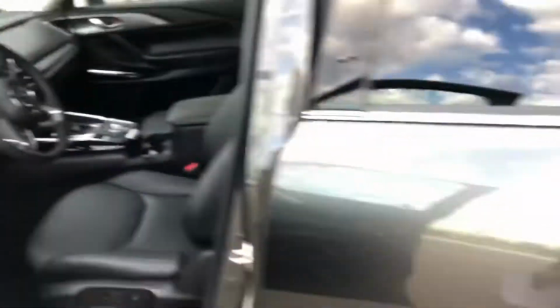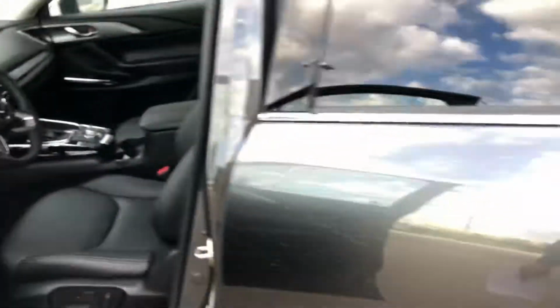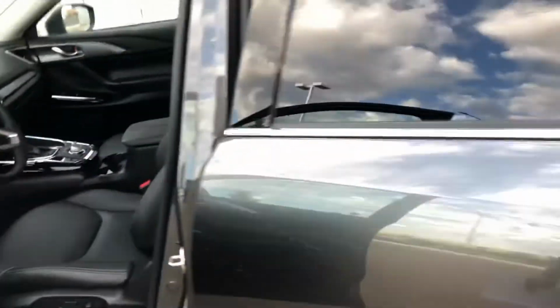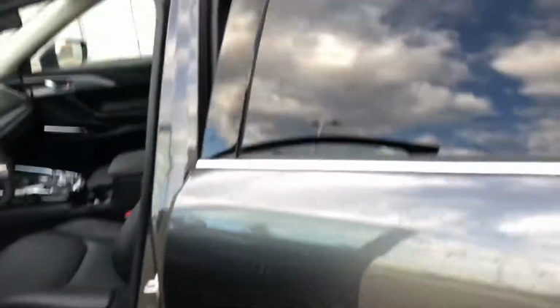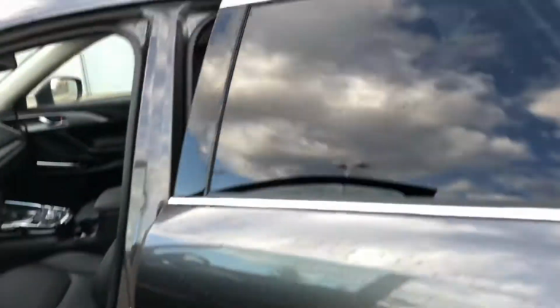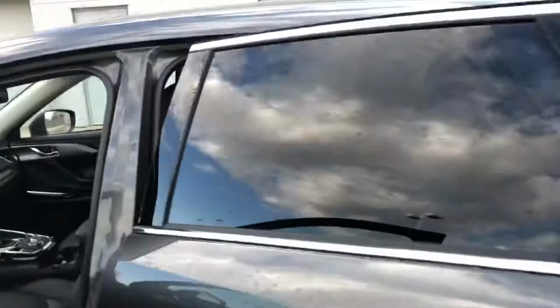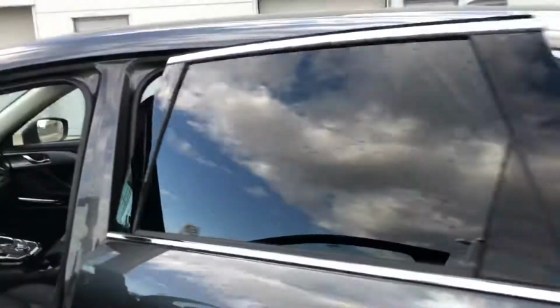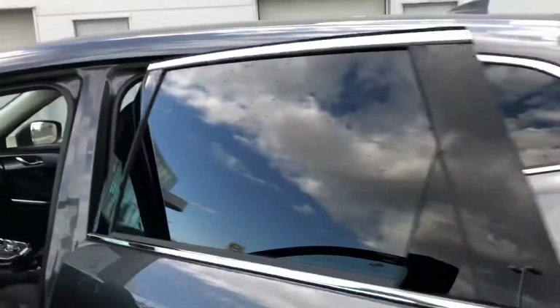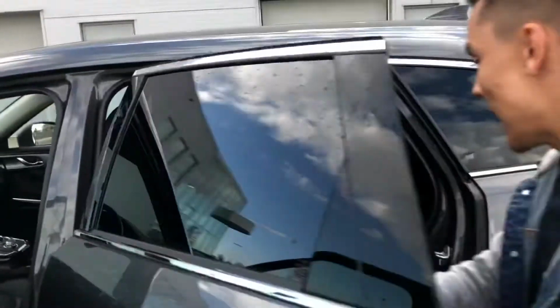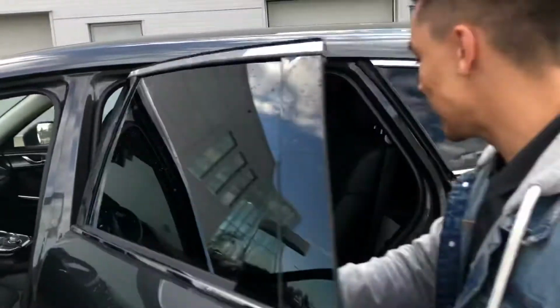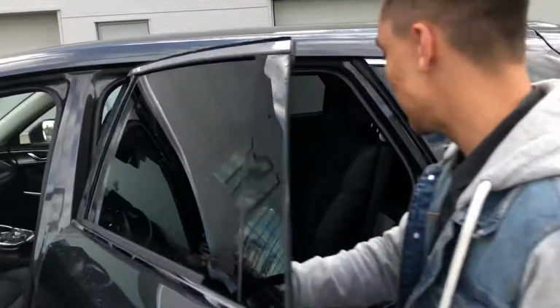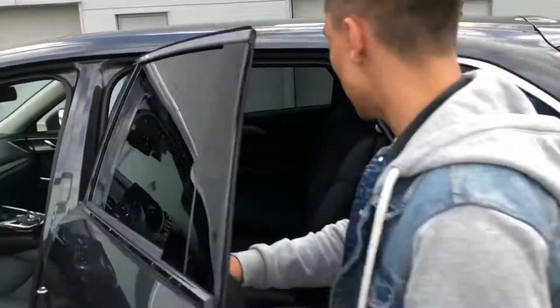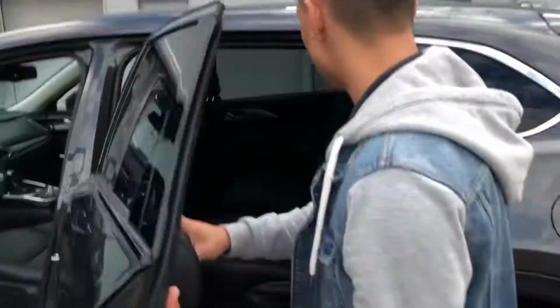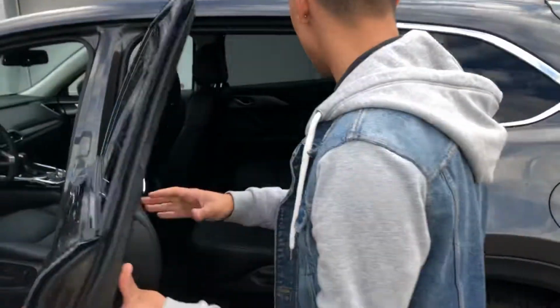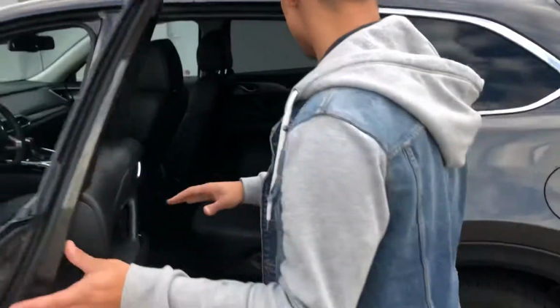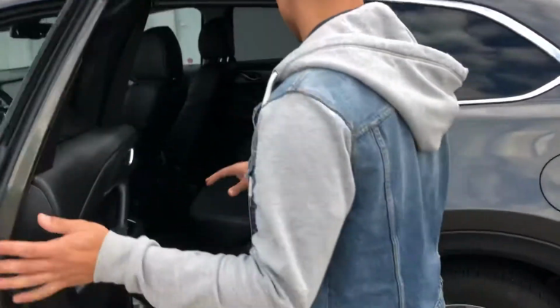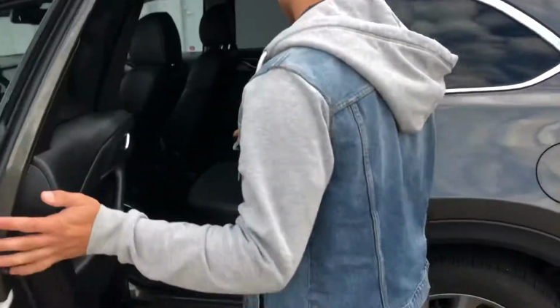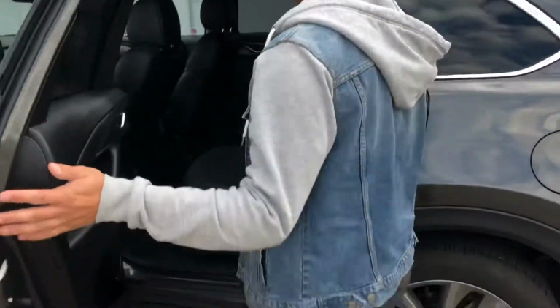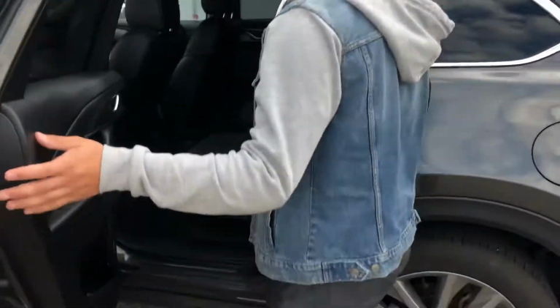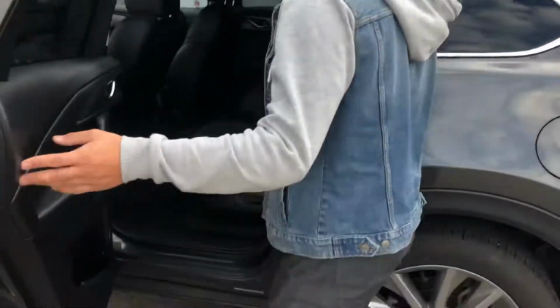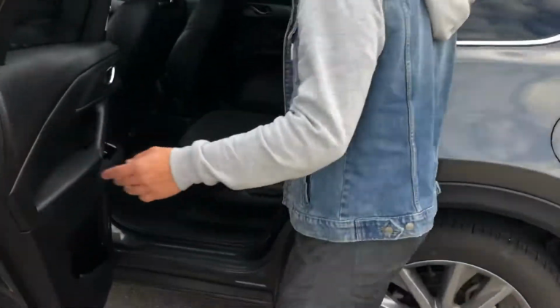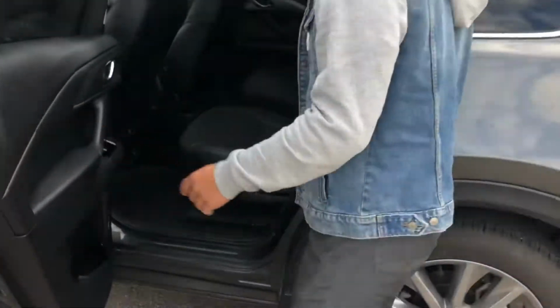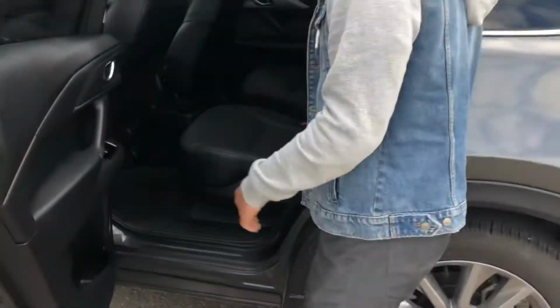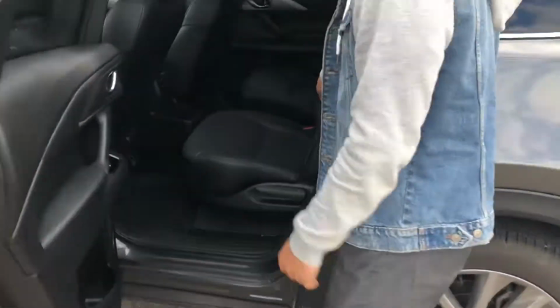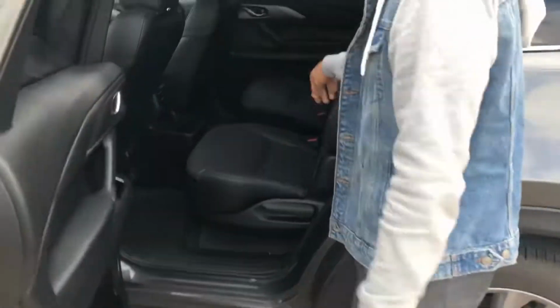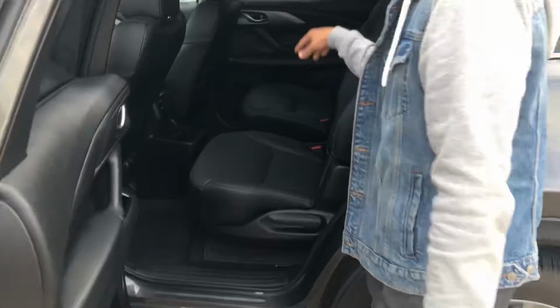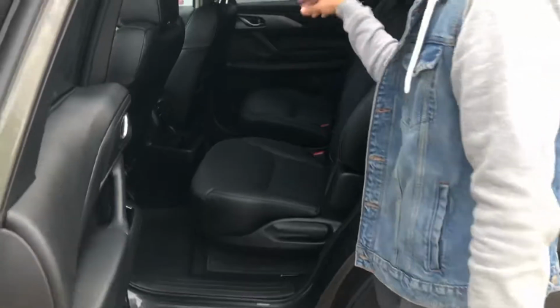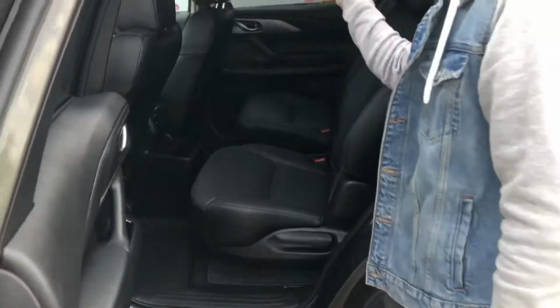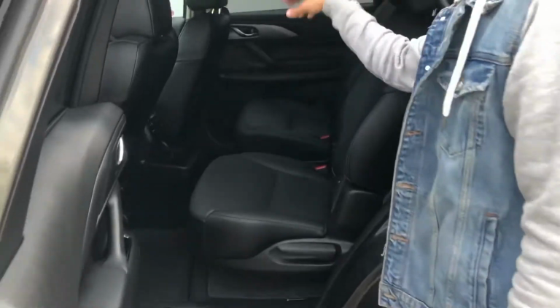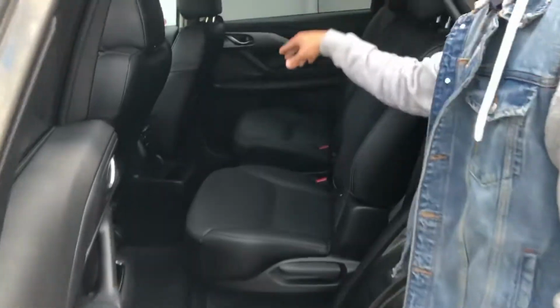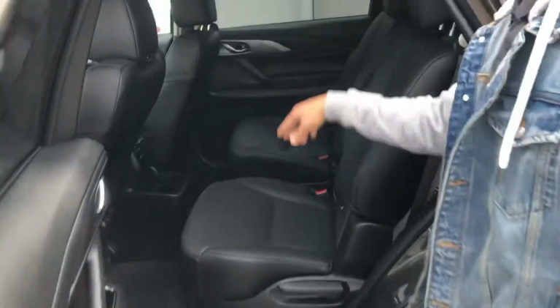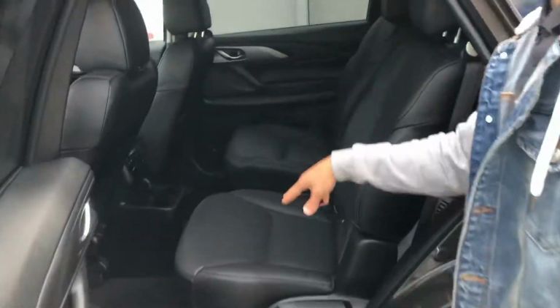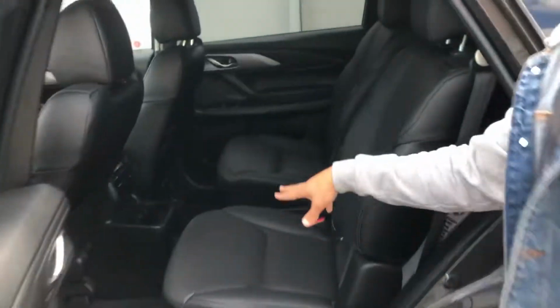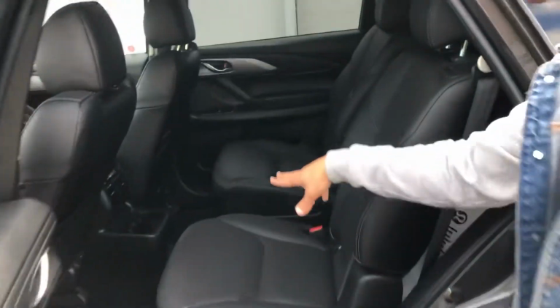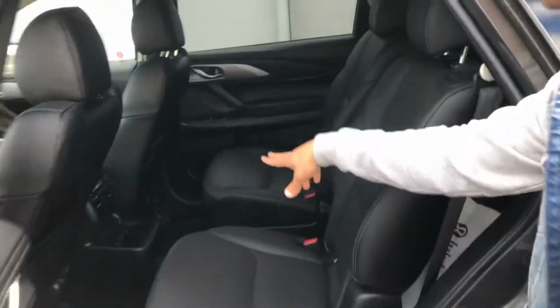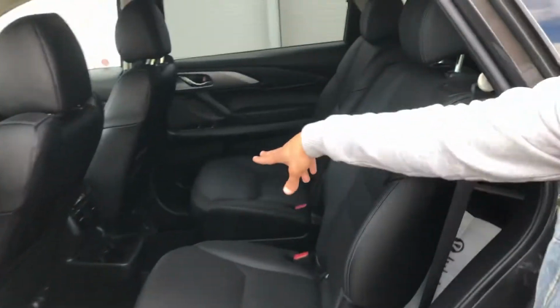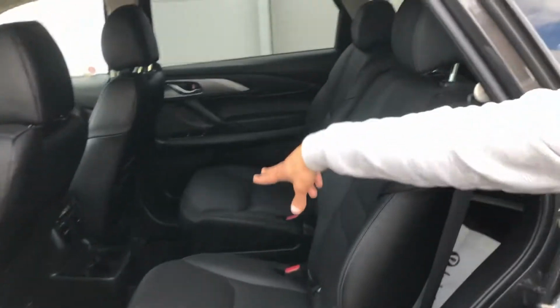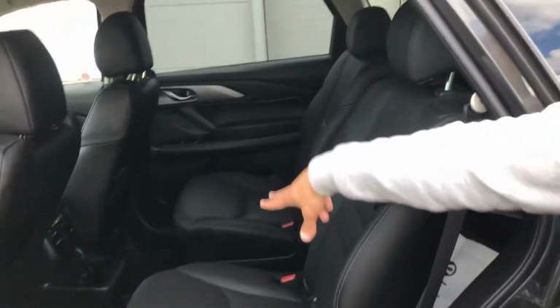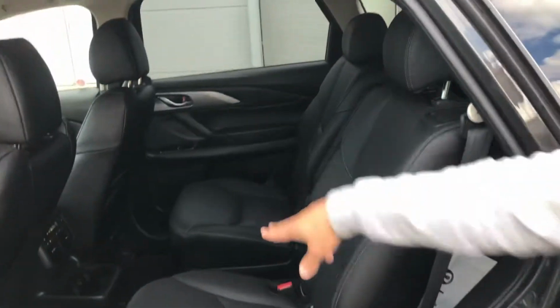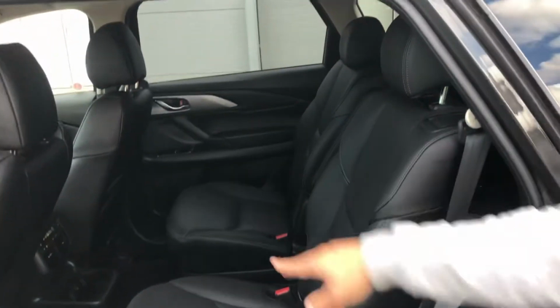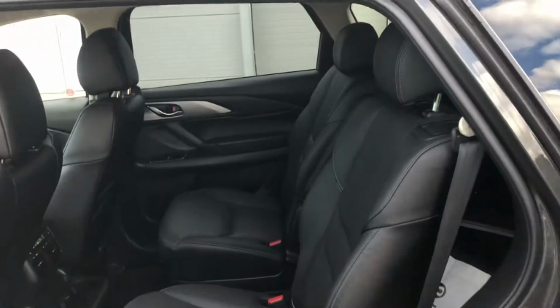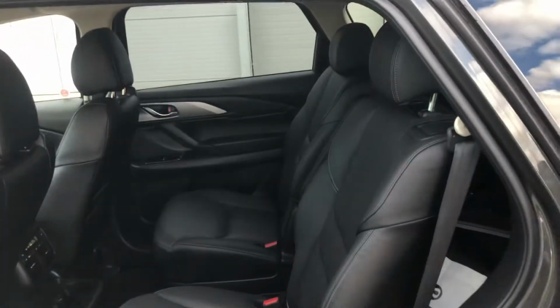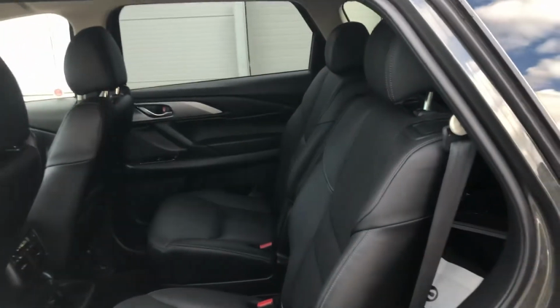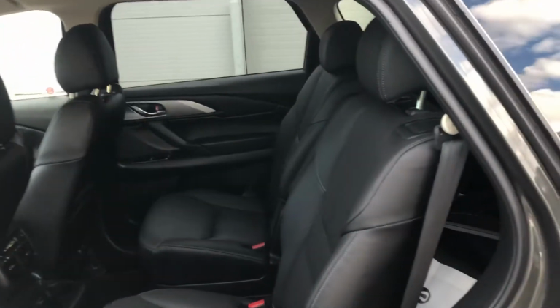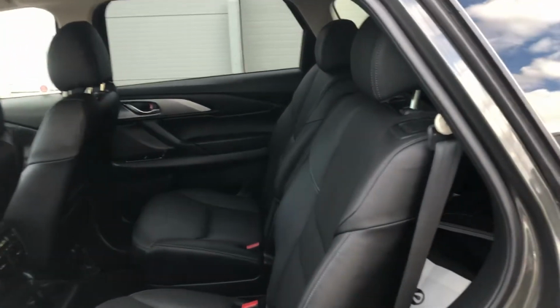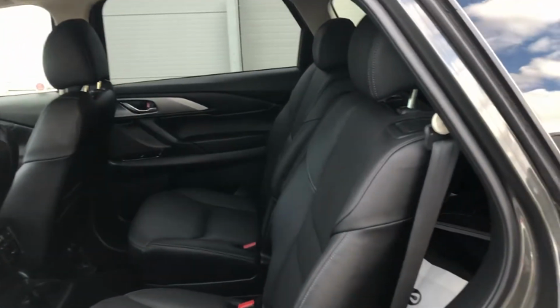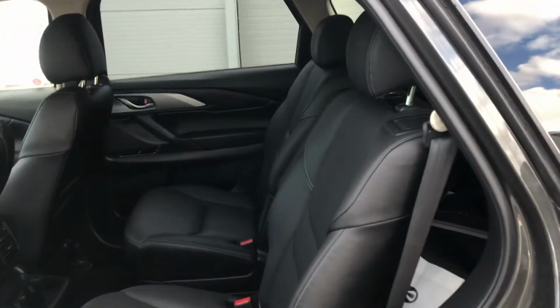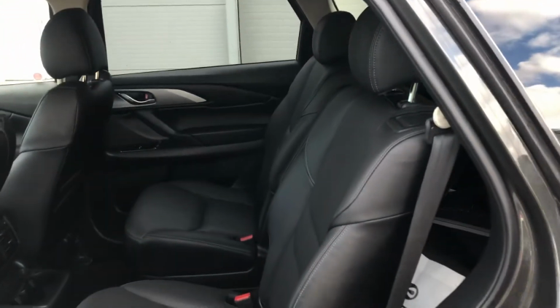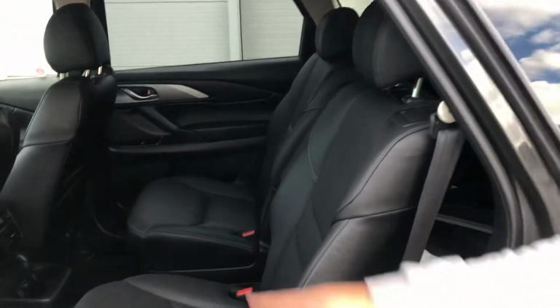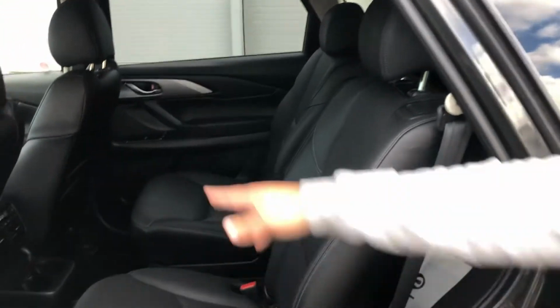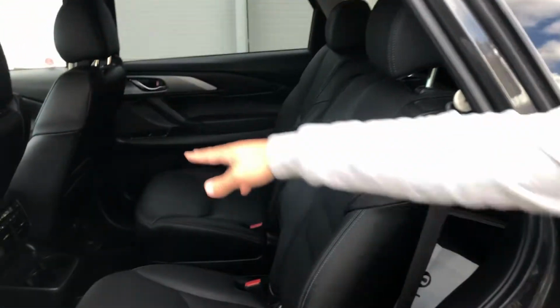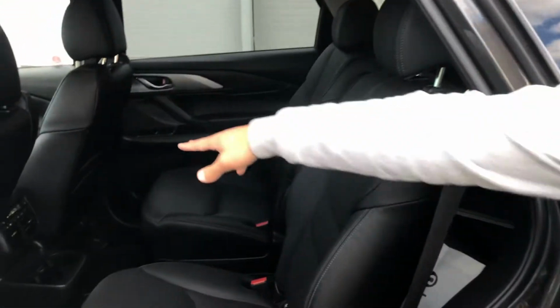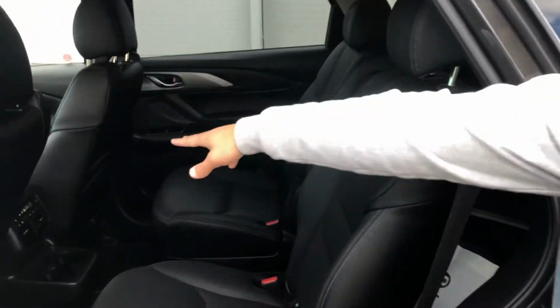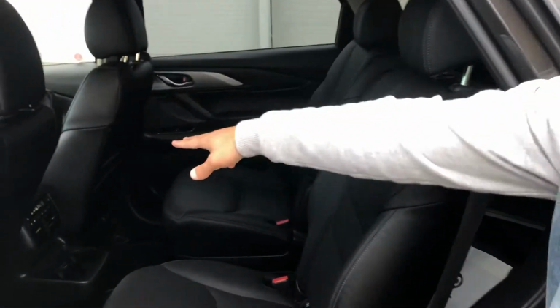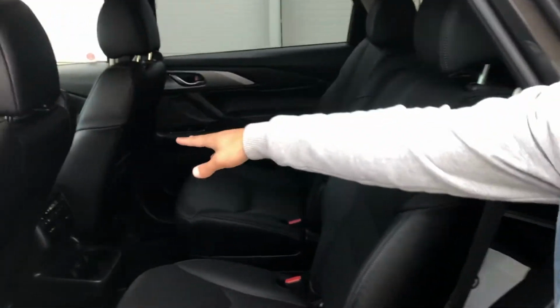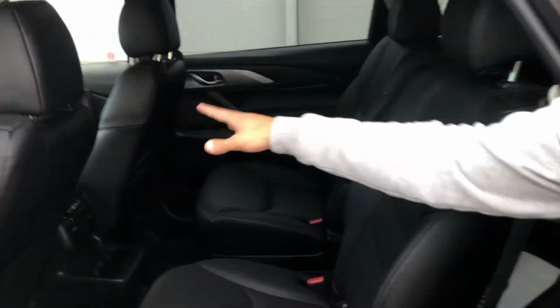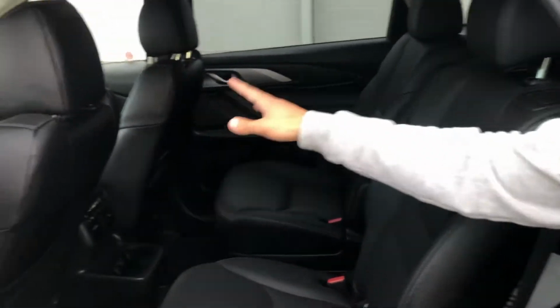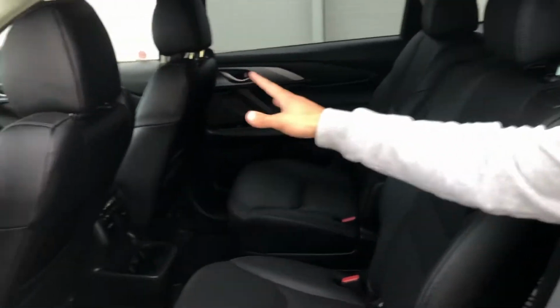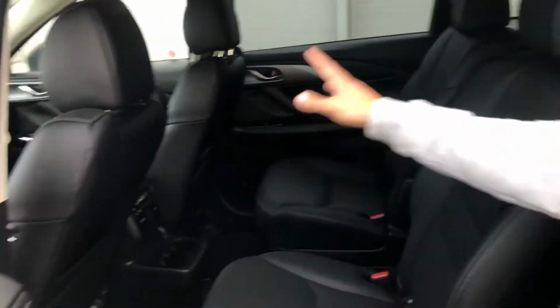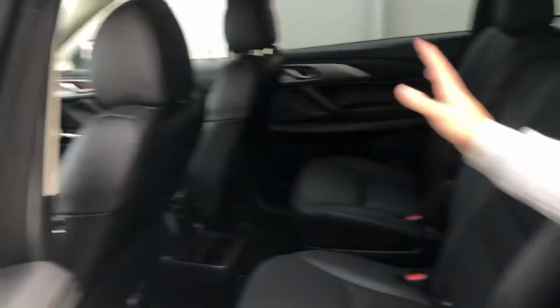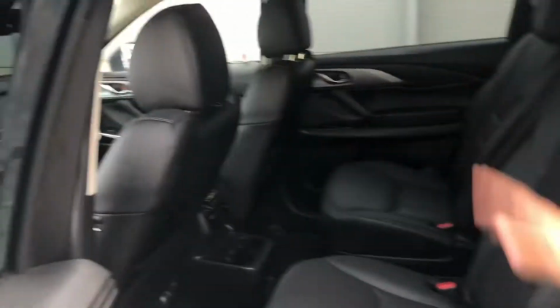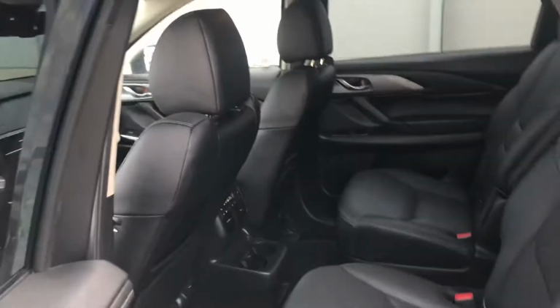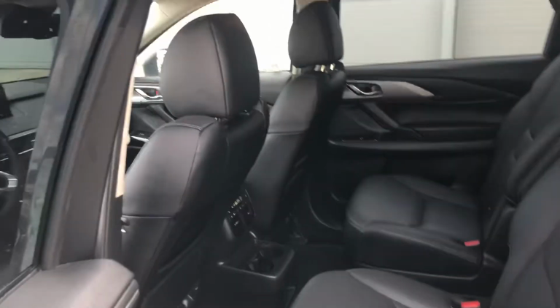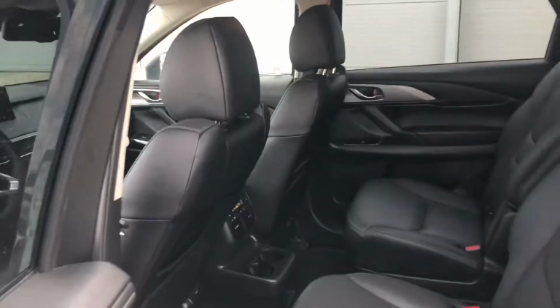Now come to the back here — you got your captain chairs, you got your cup holders, two USB ports and your climate control in the back.